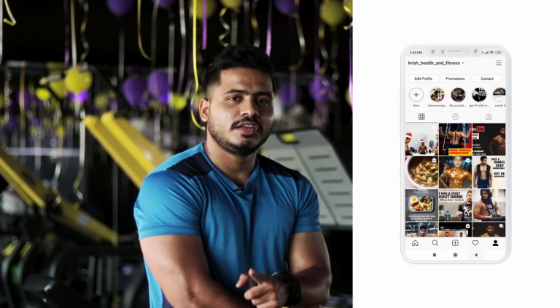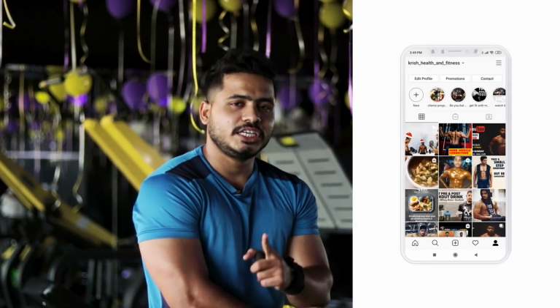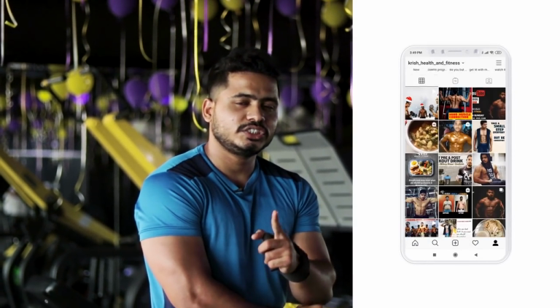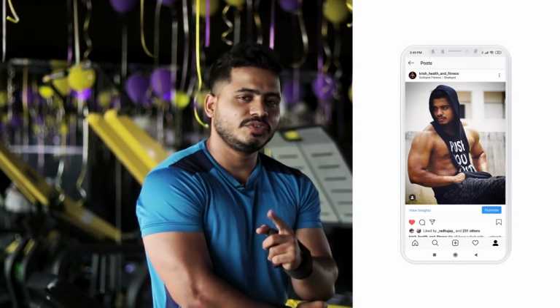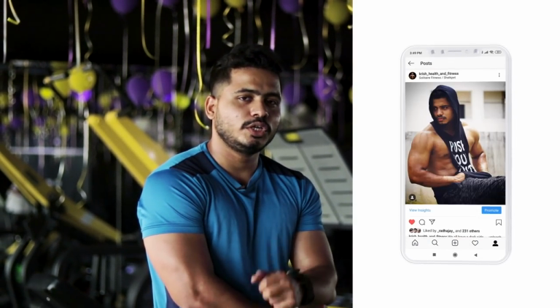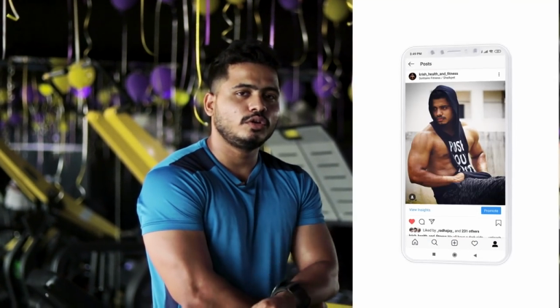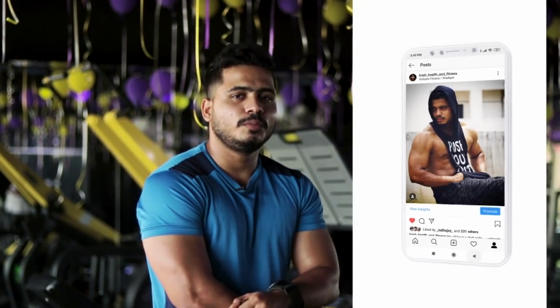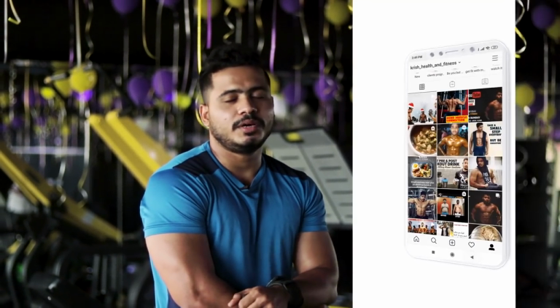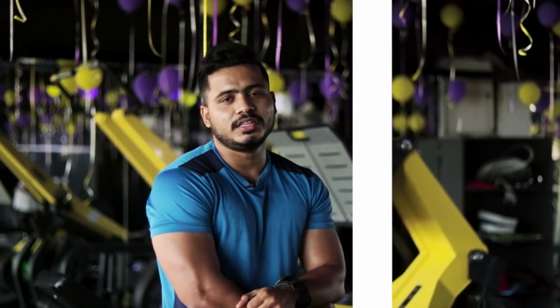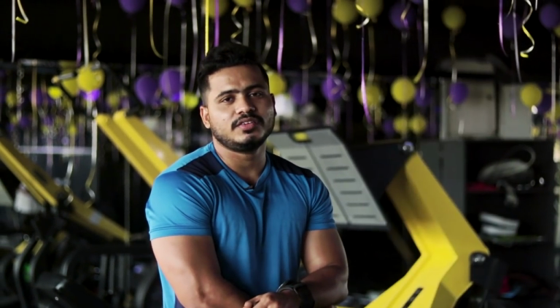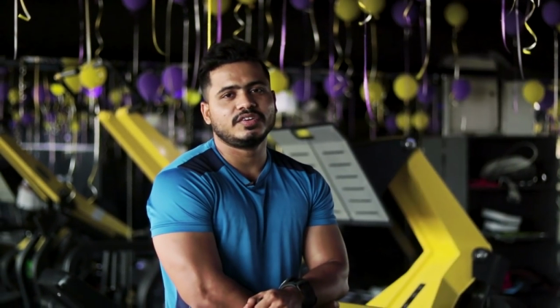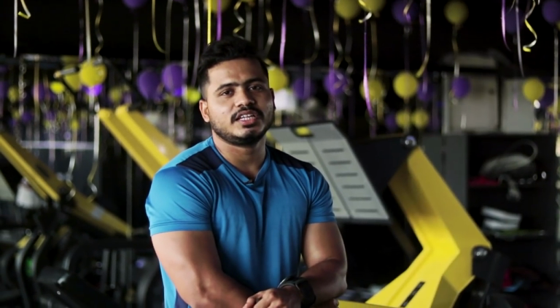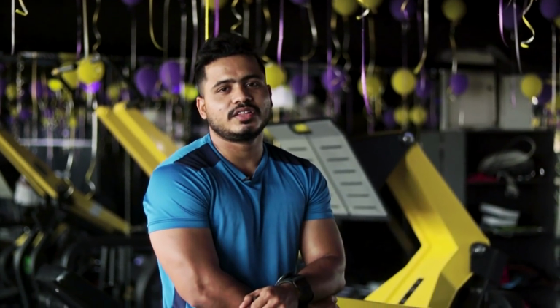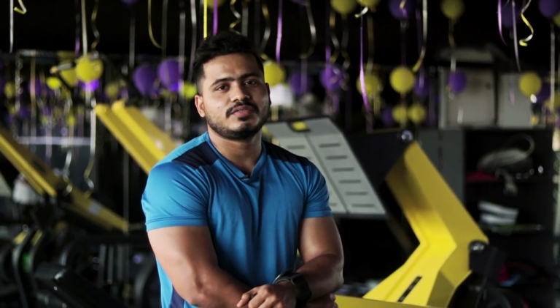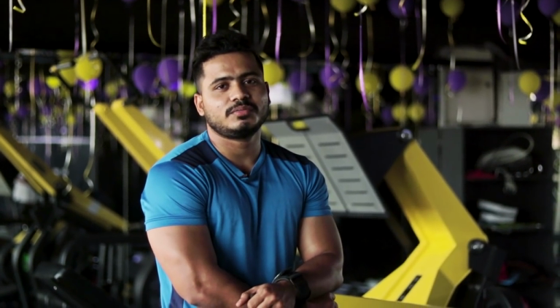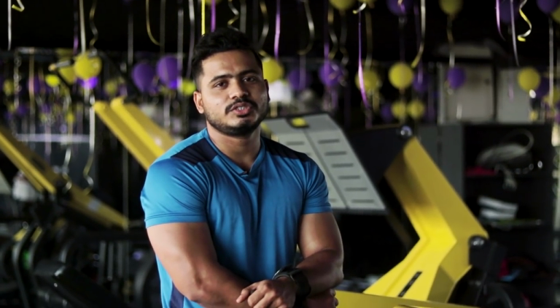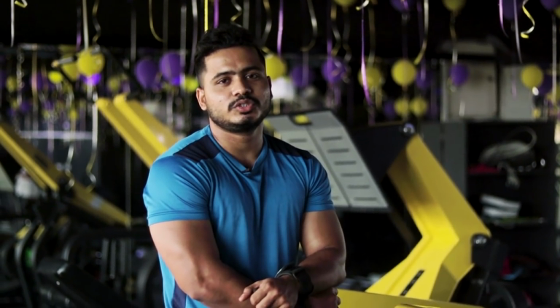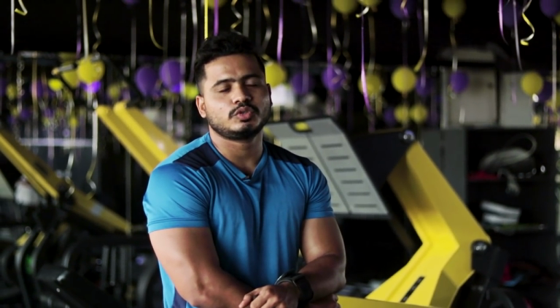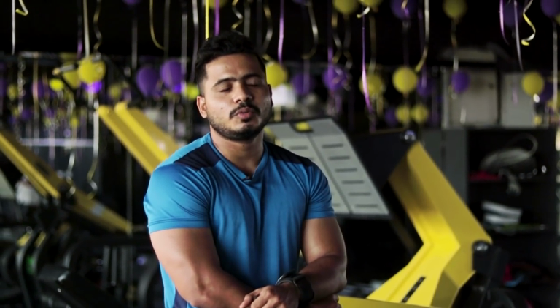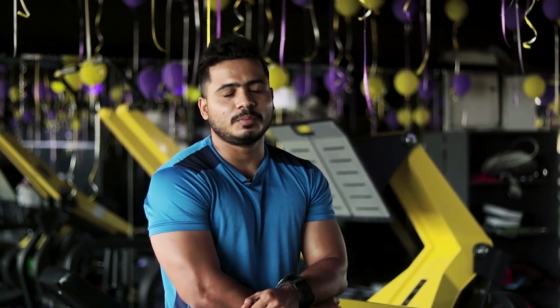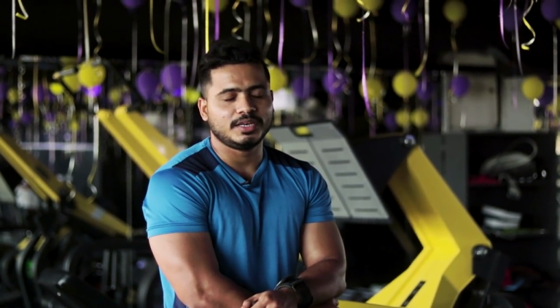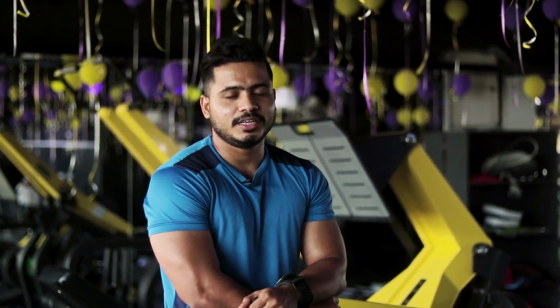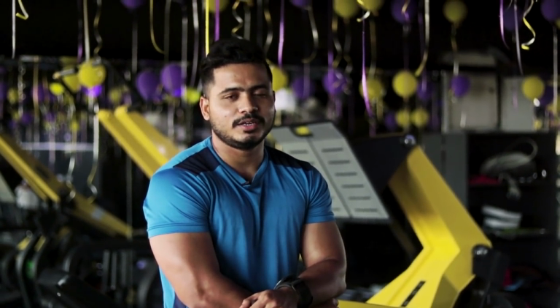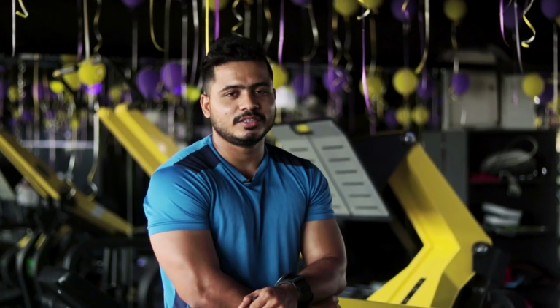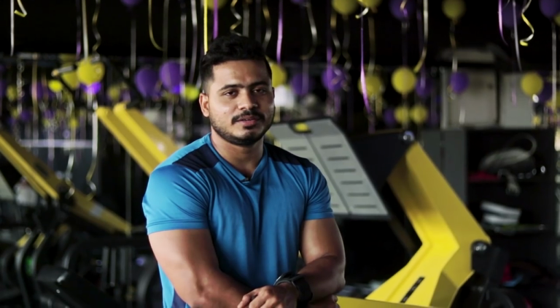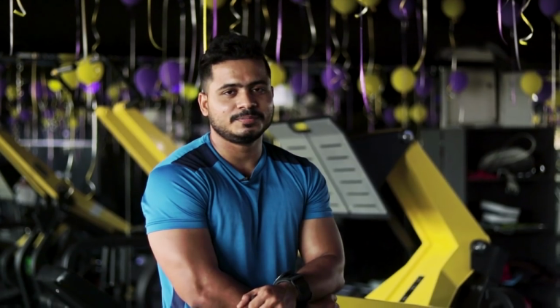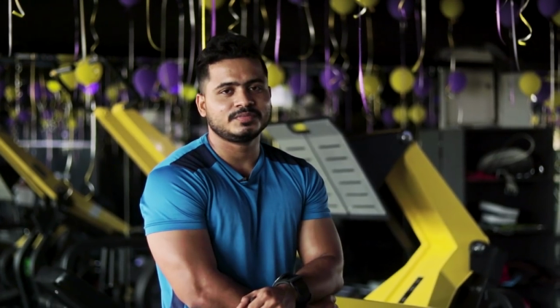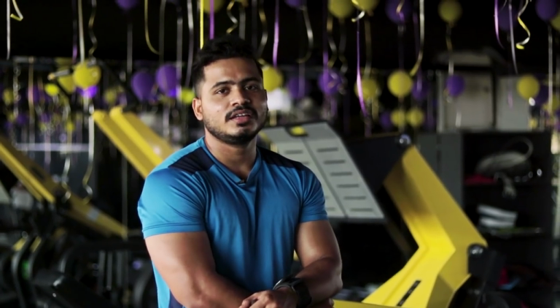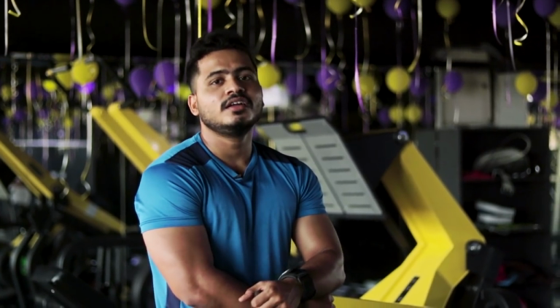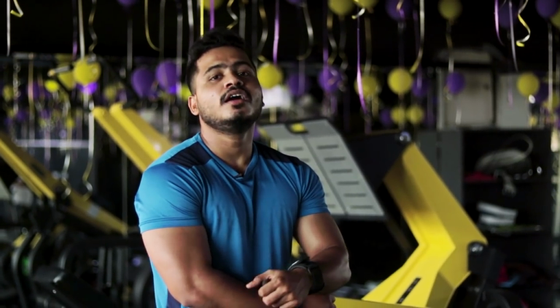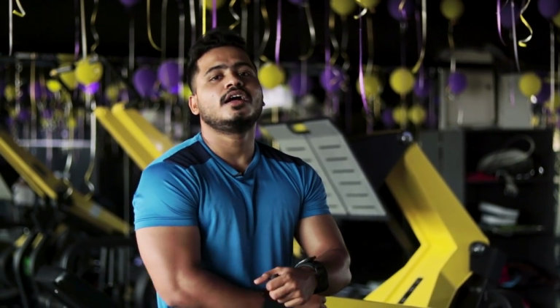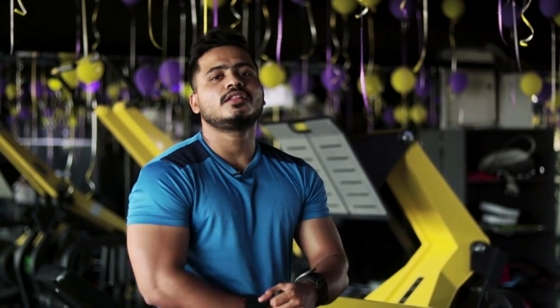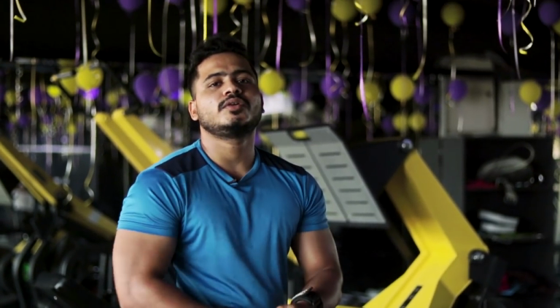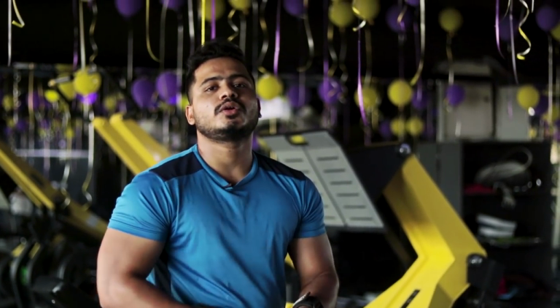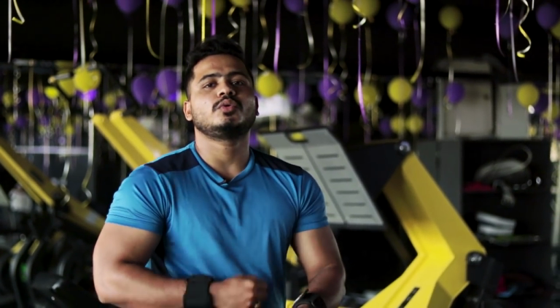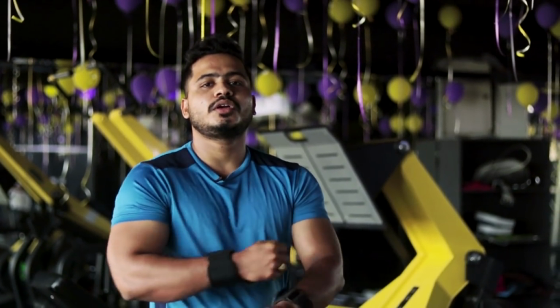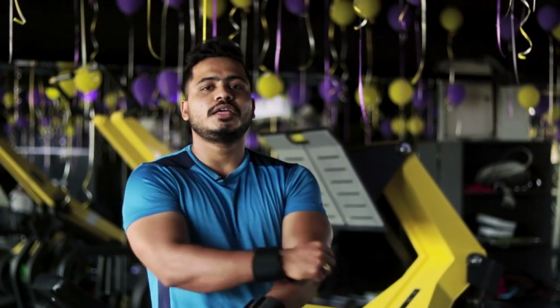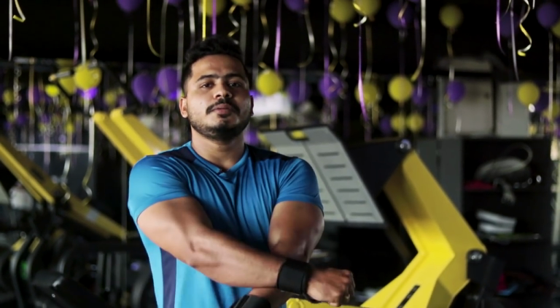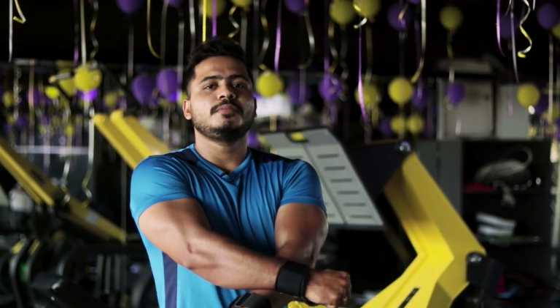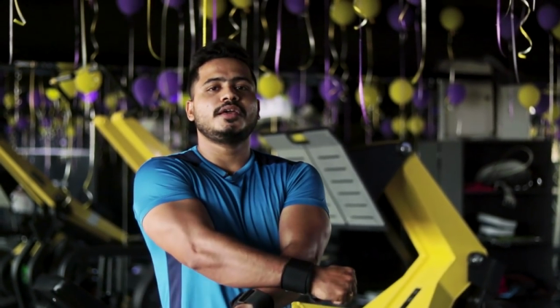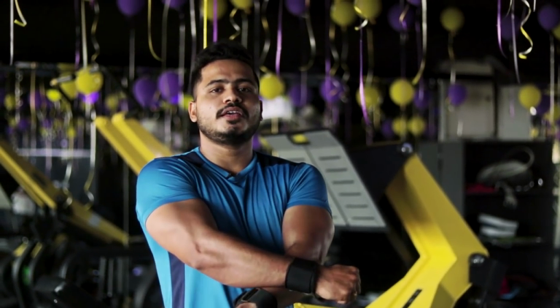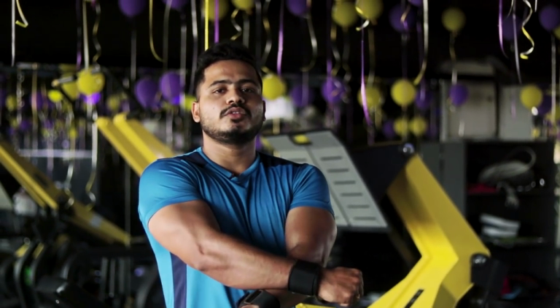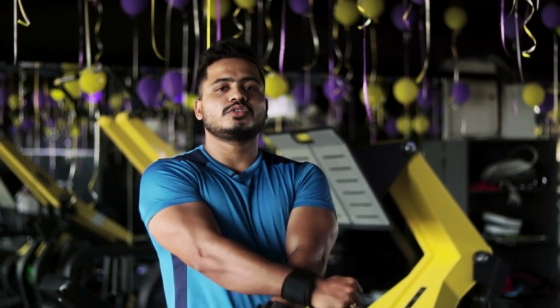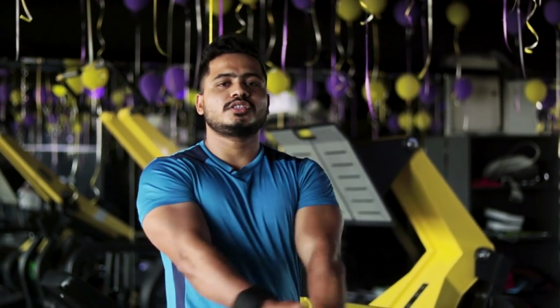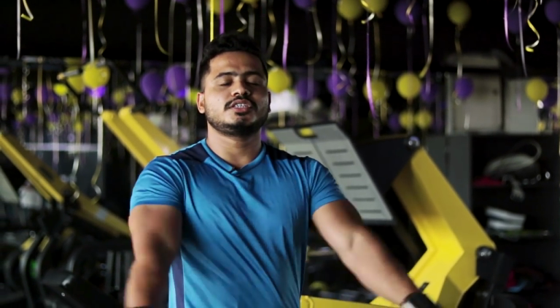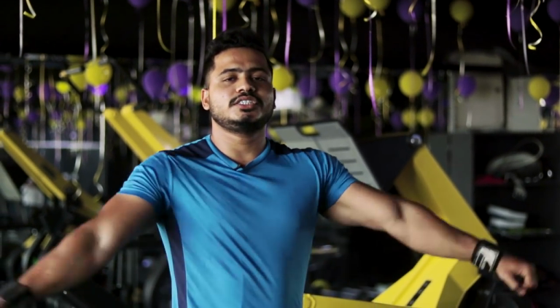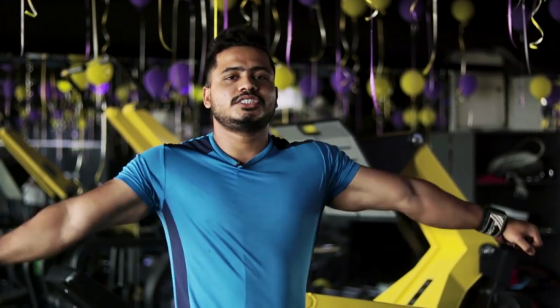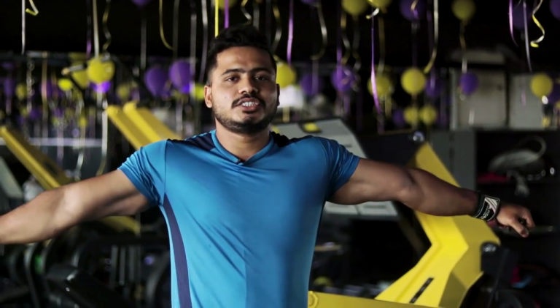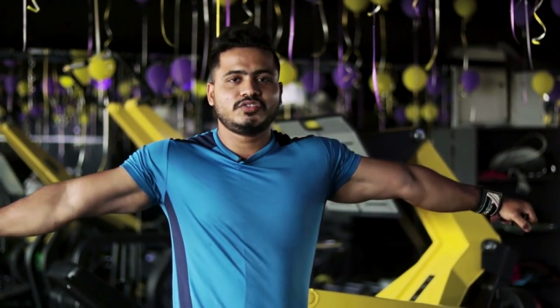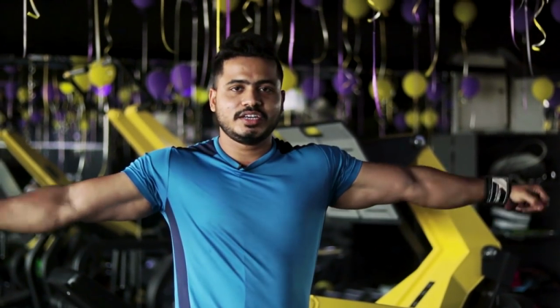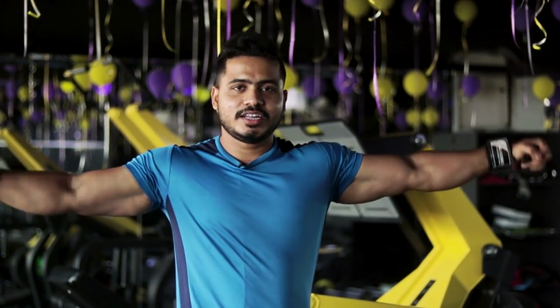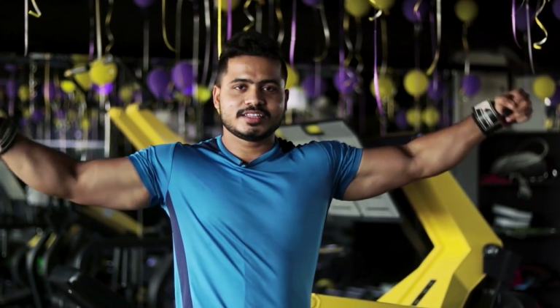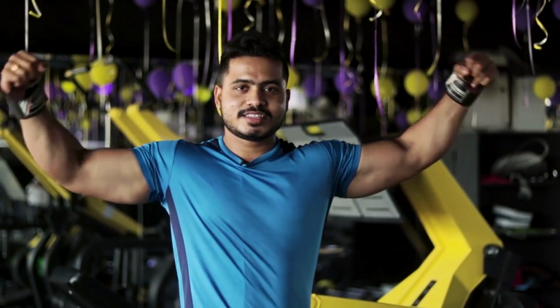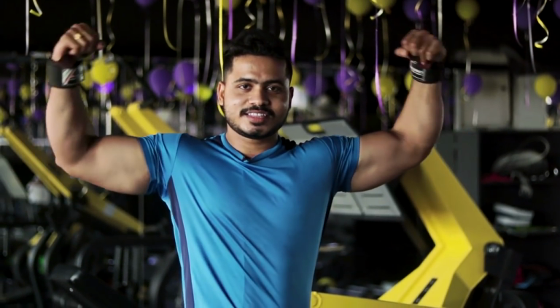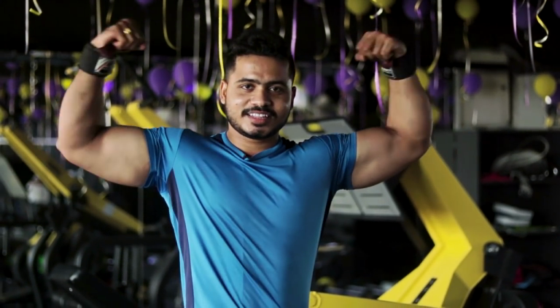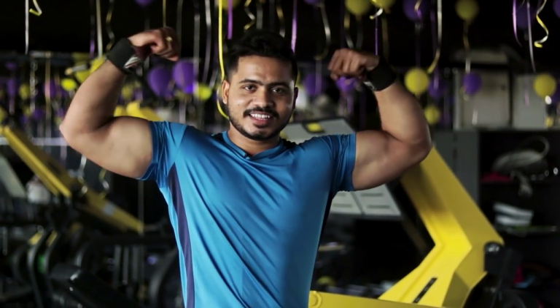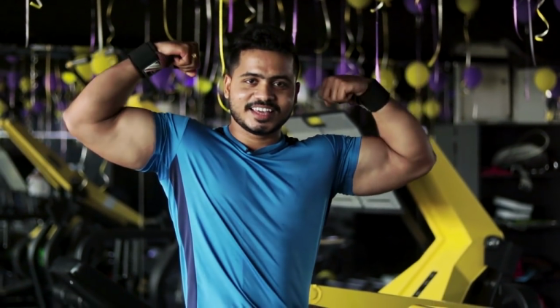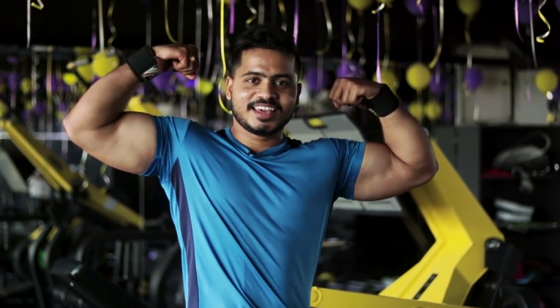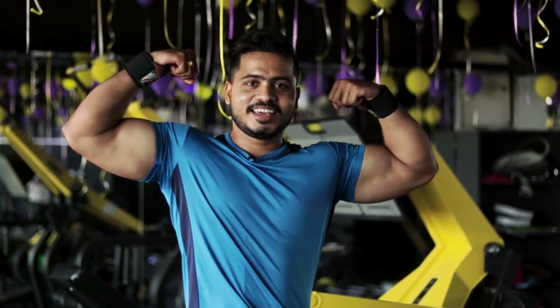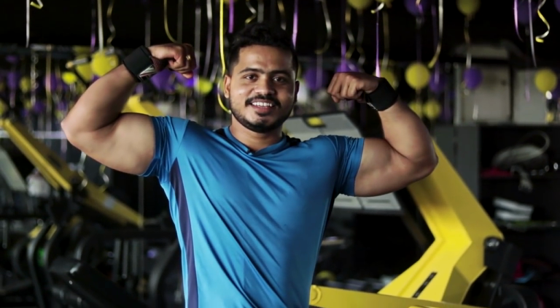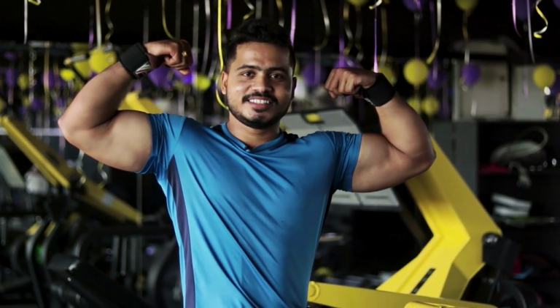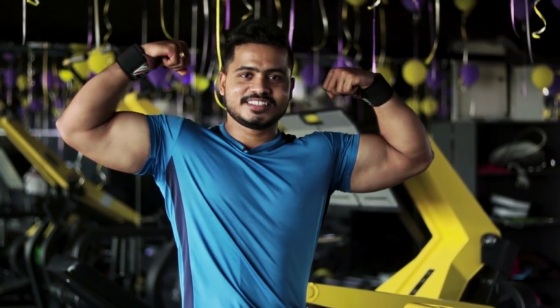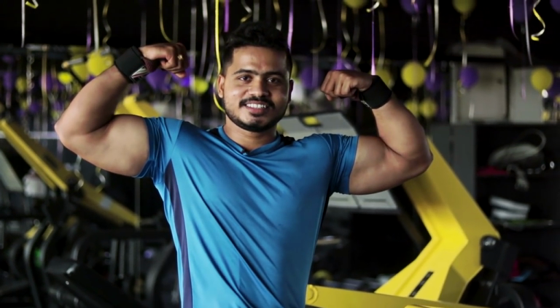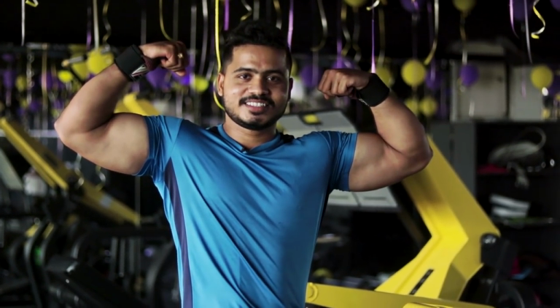Next video will bring more fitness information. Keep making those Krish Fitness gains!